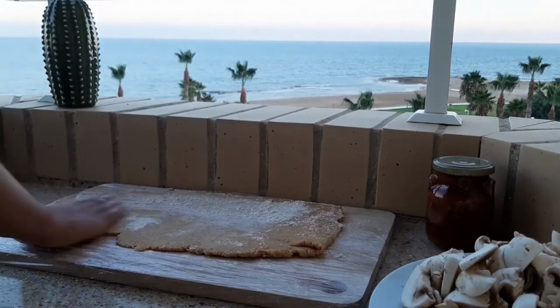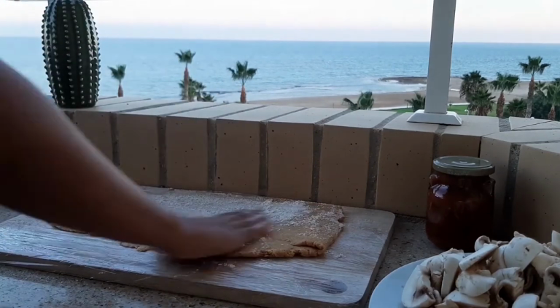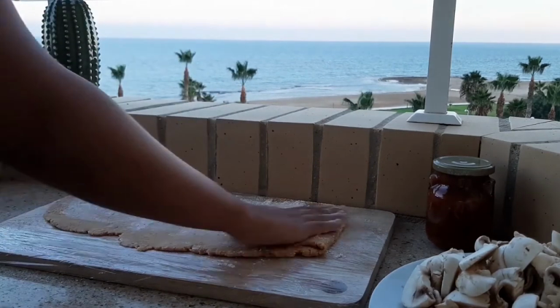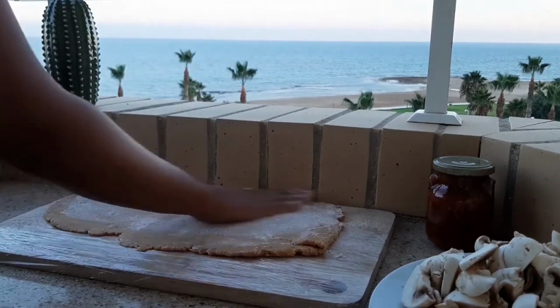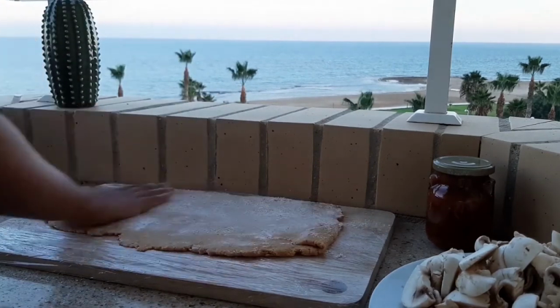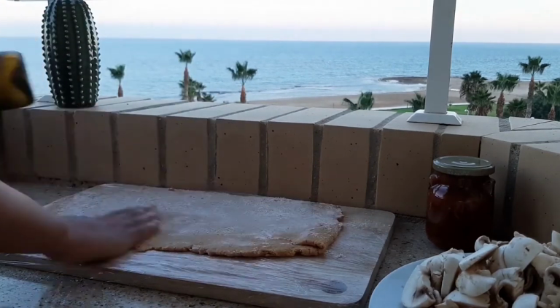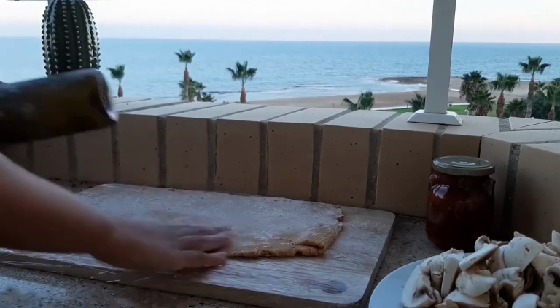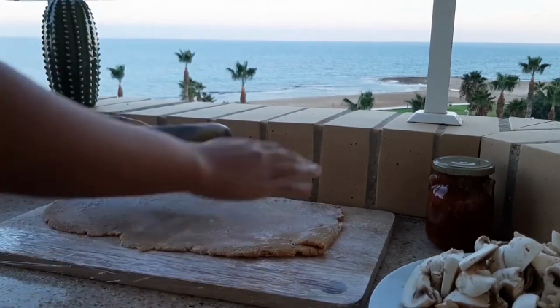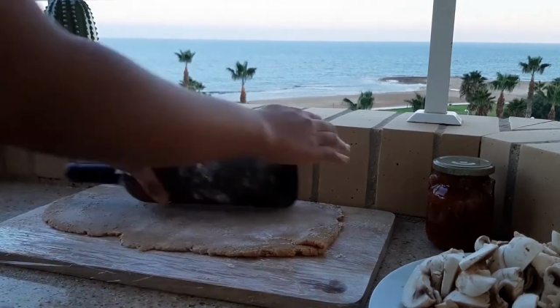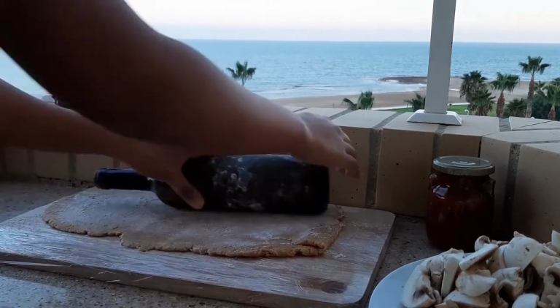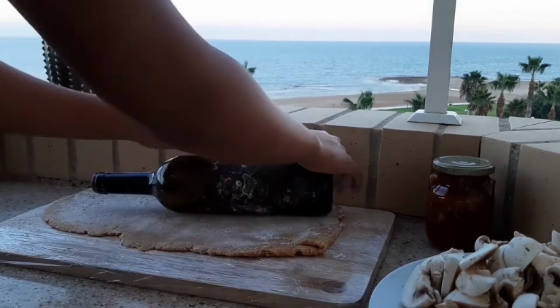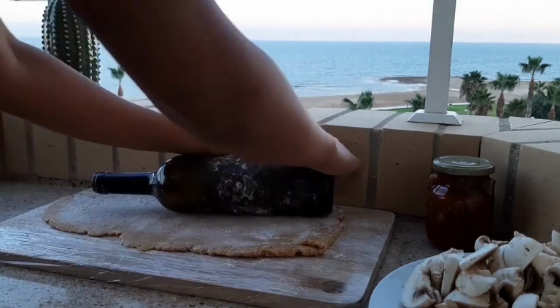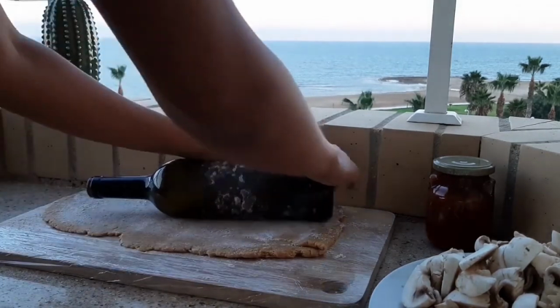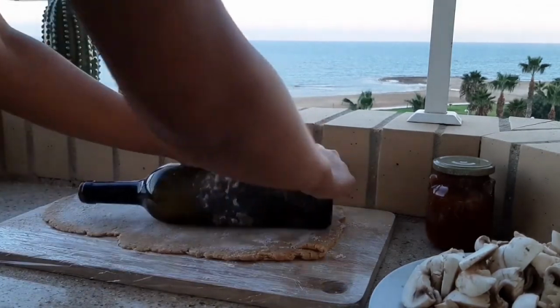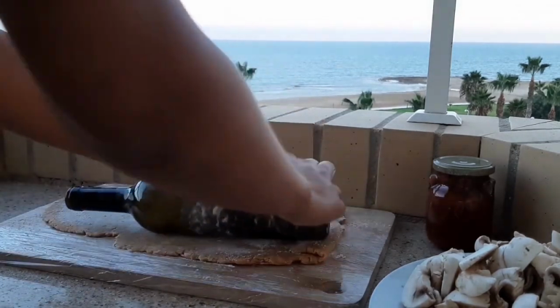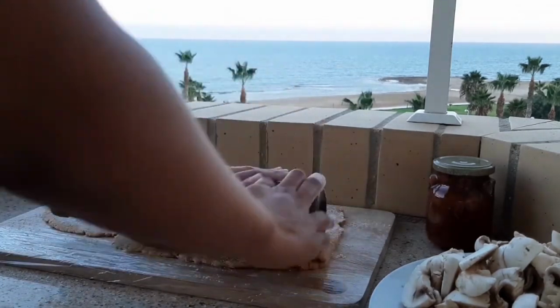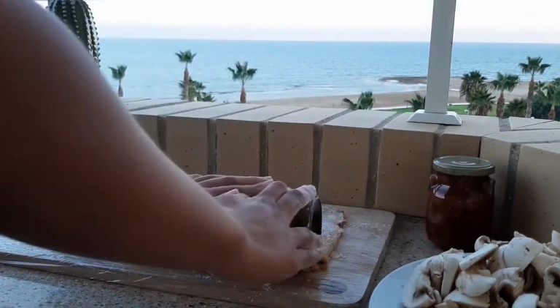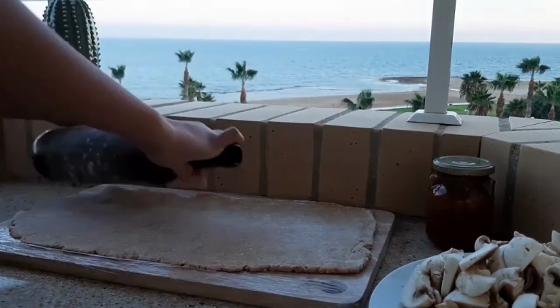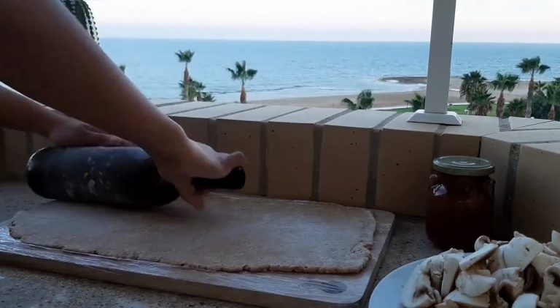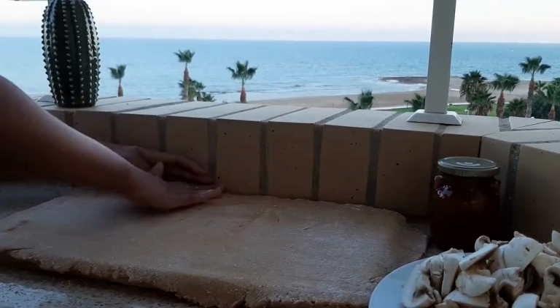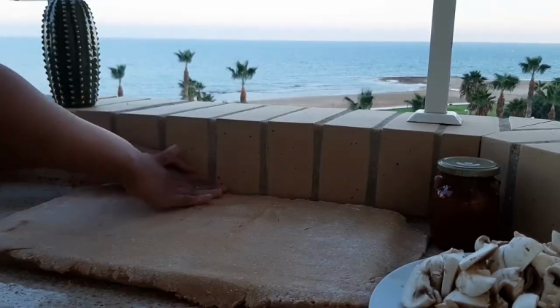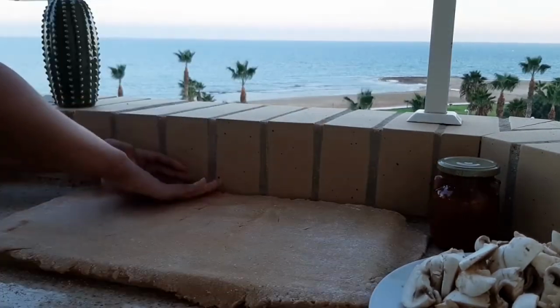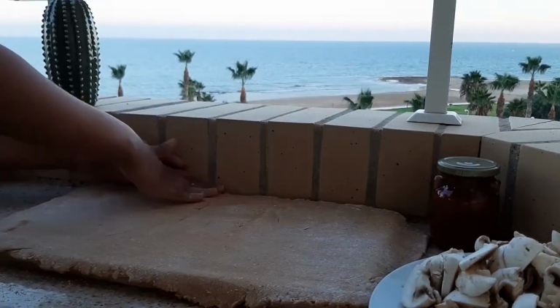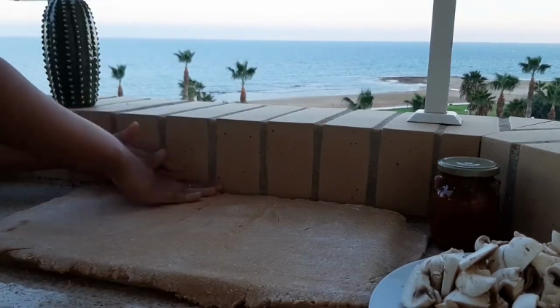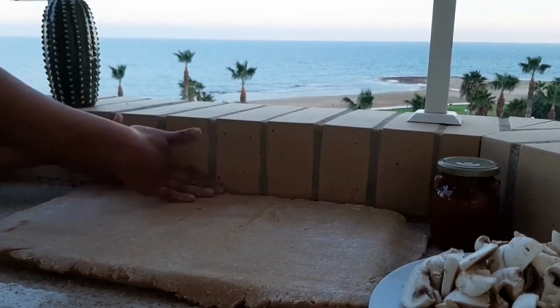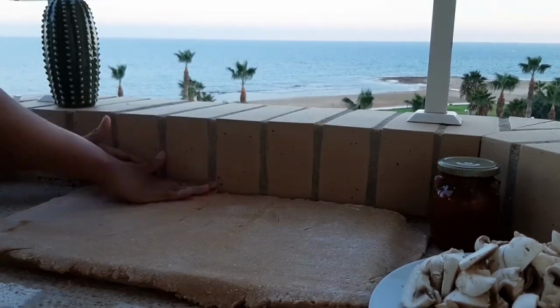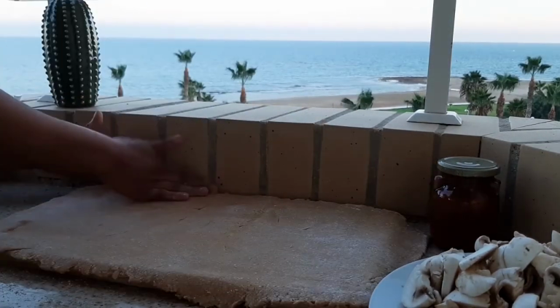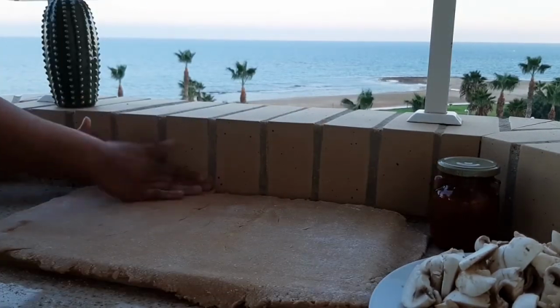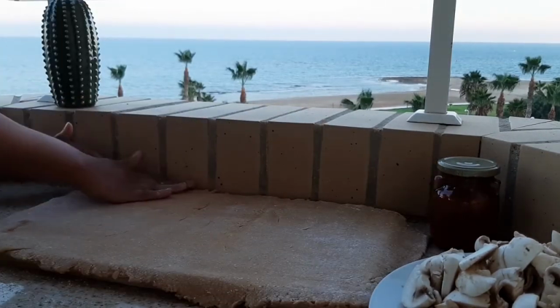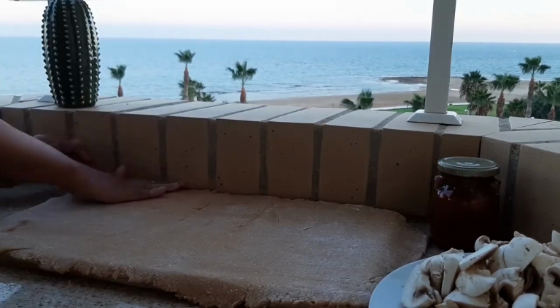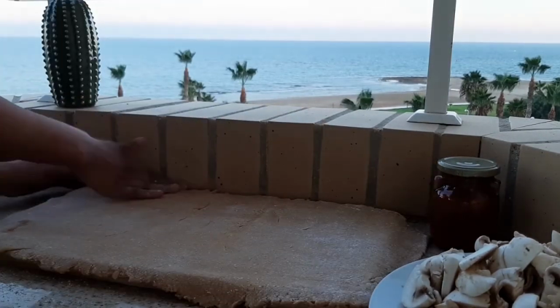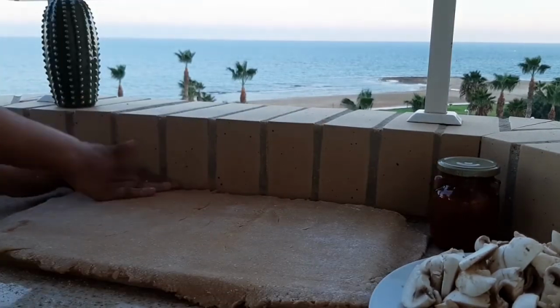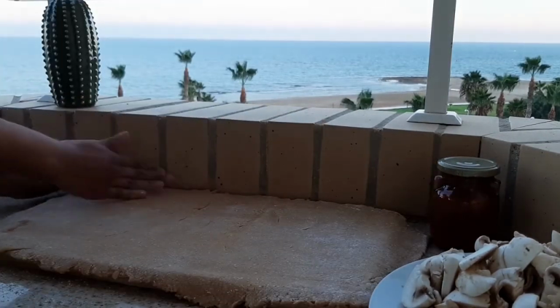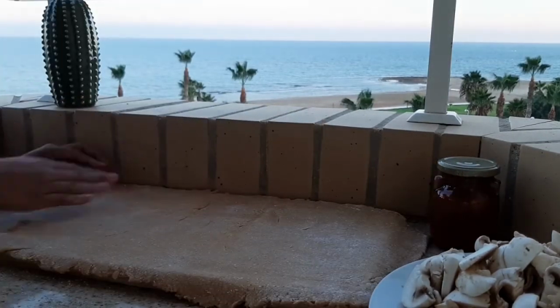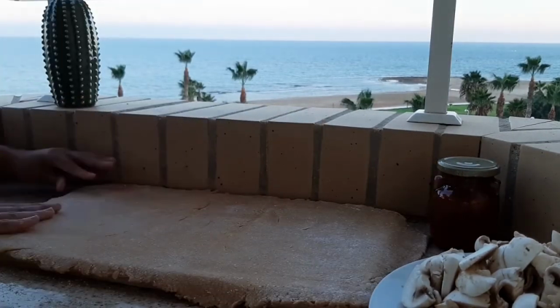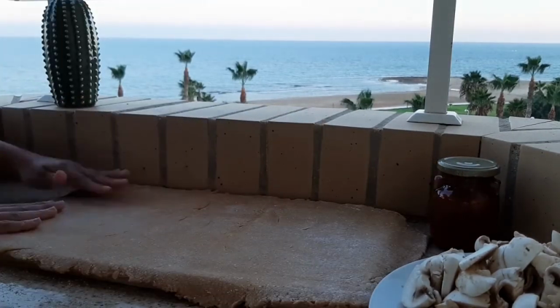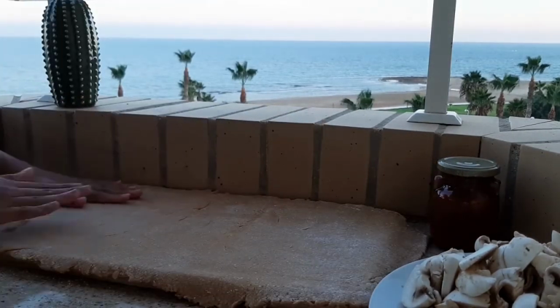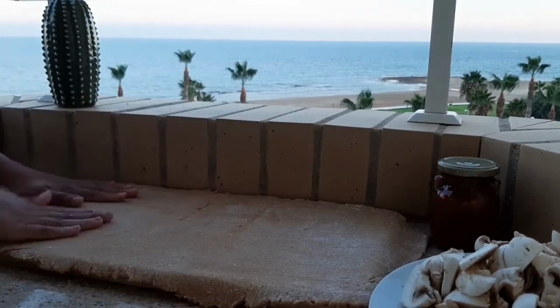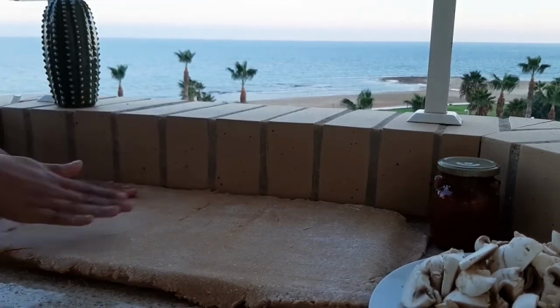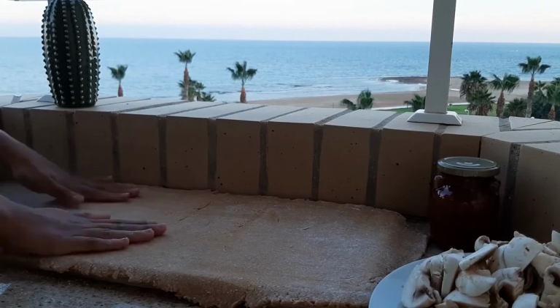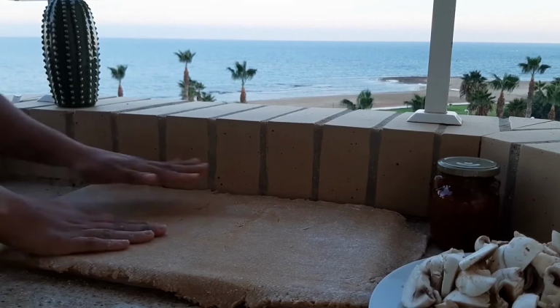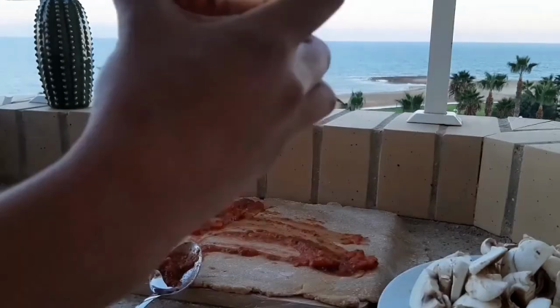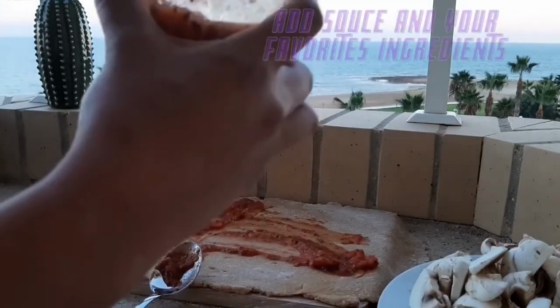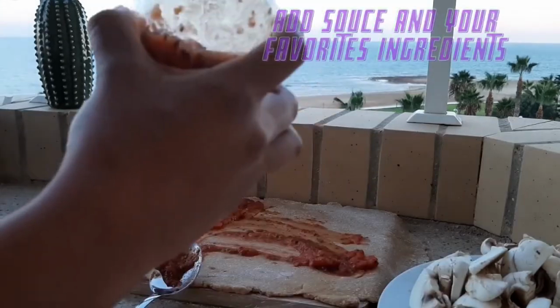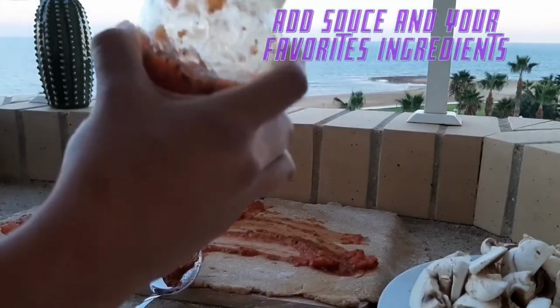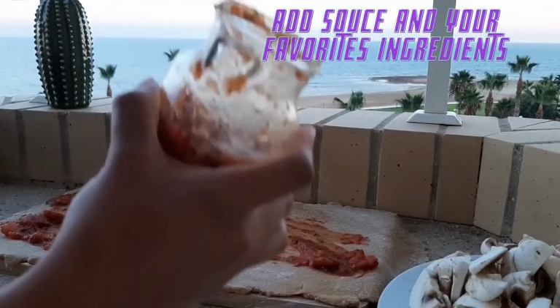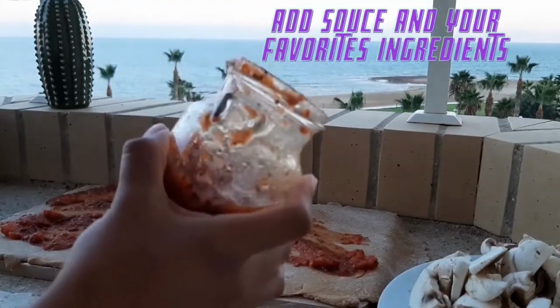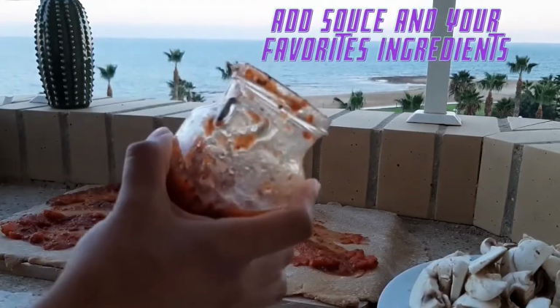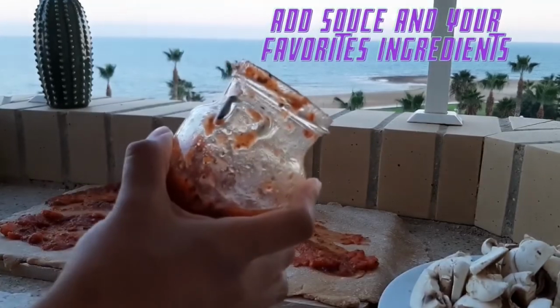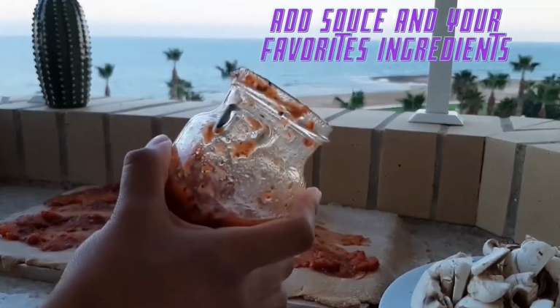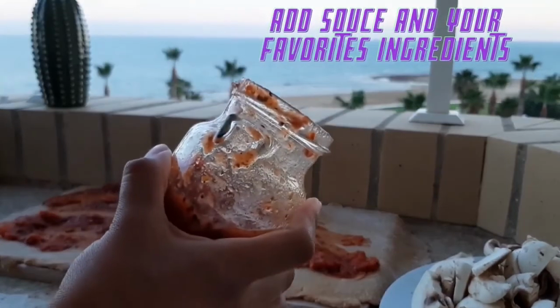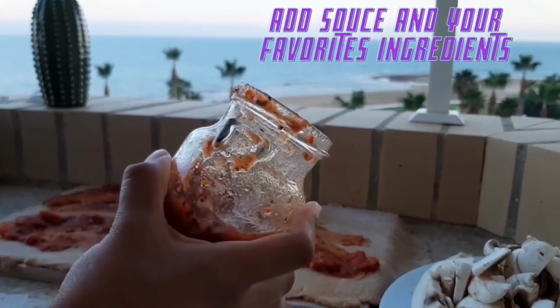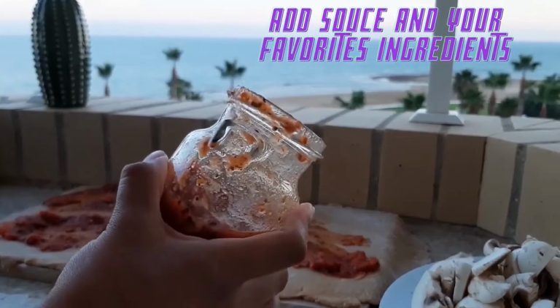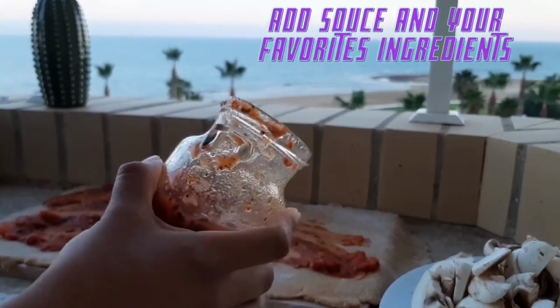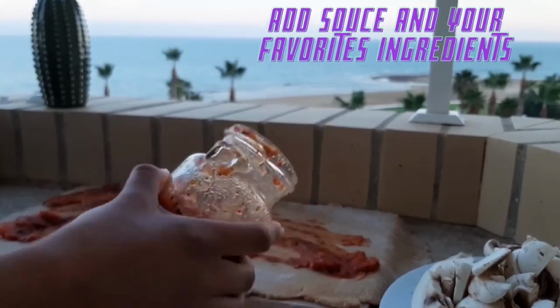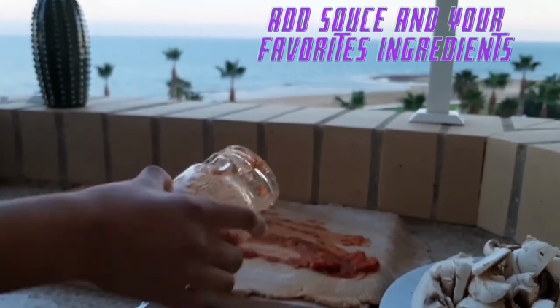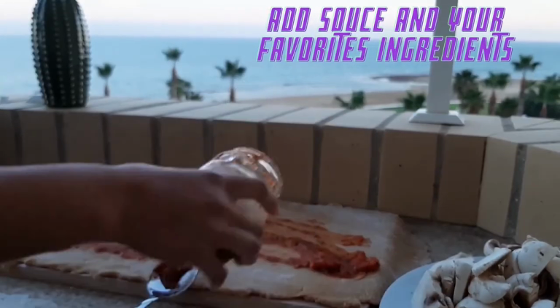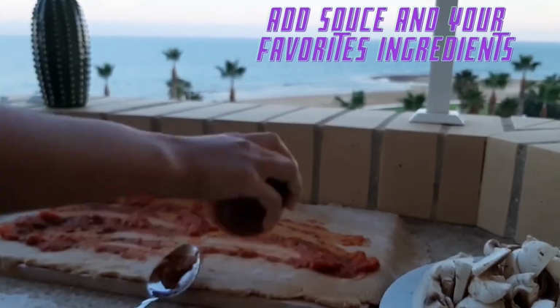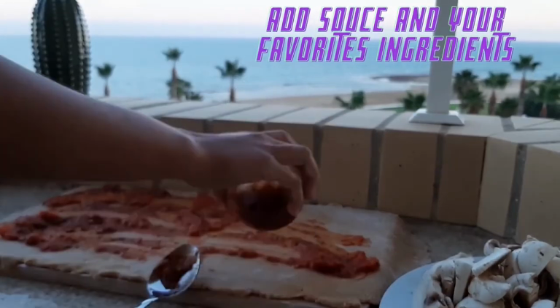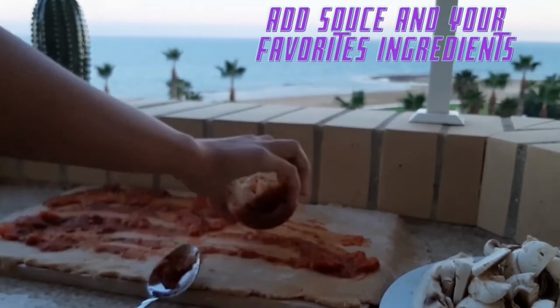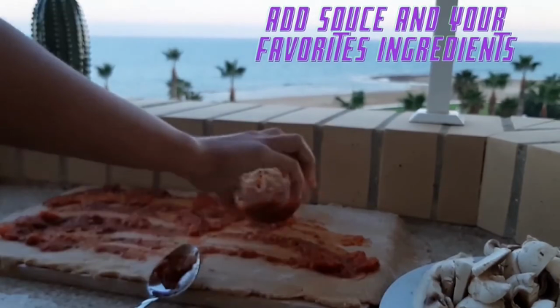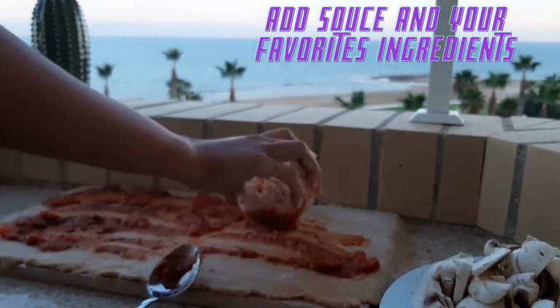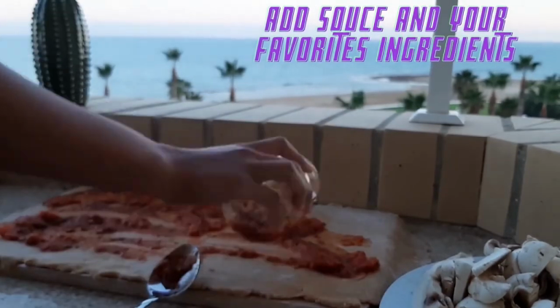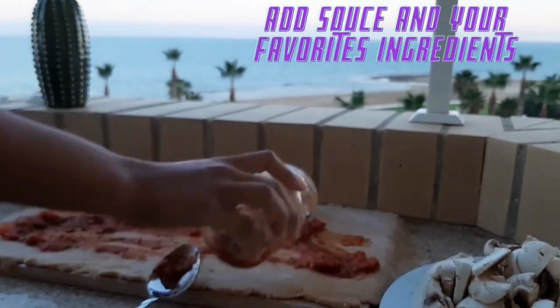You can prepare your pizza now. Just add your favorite ingredients, bake and enjoy!